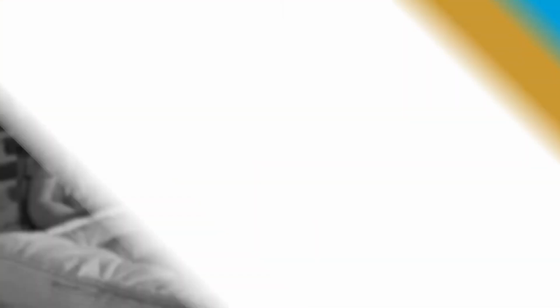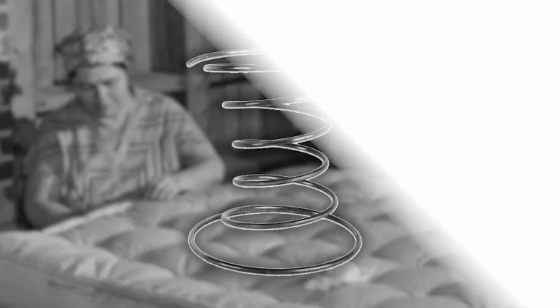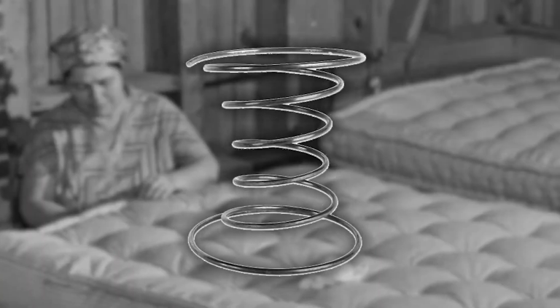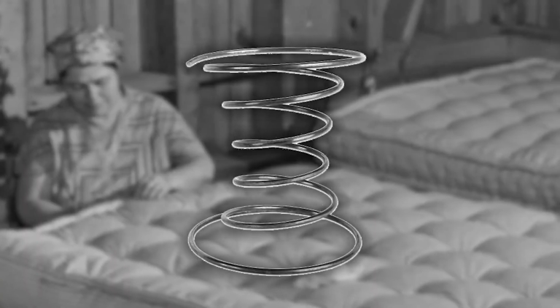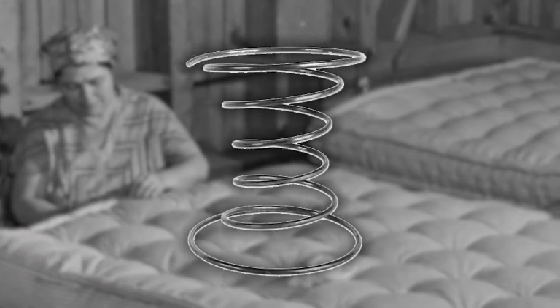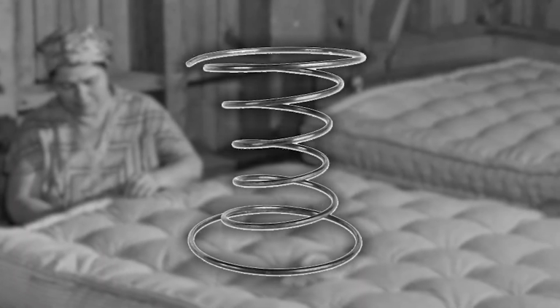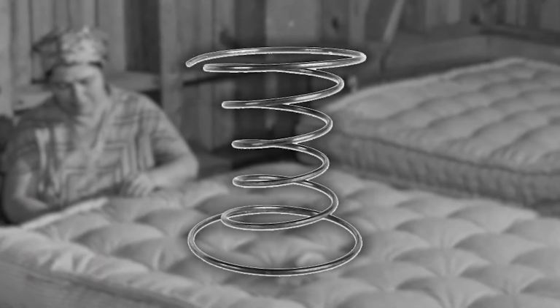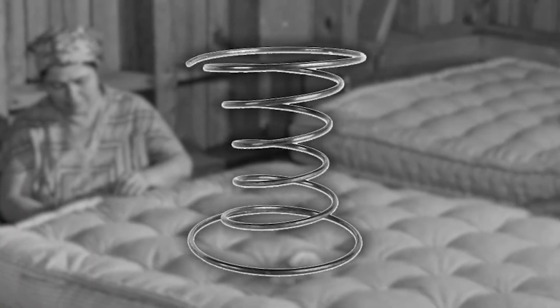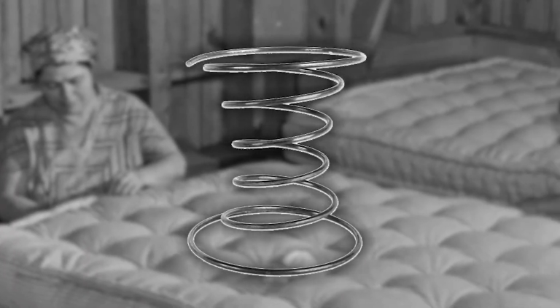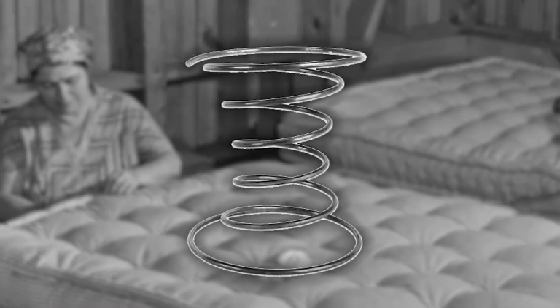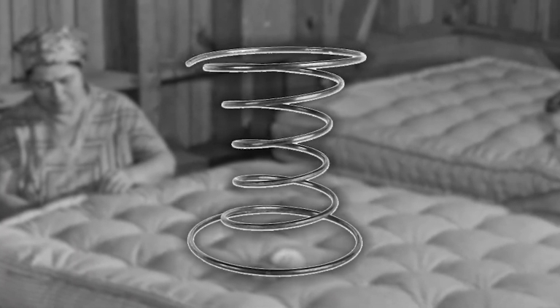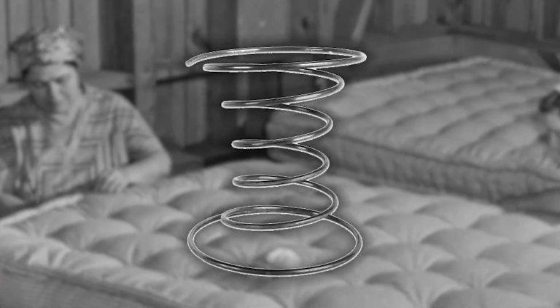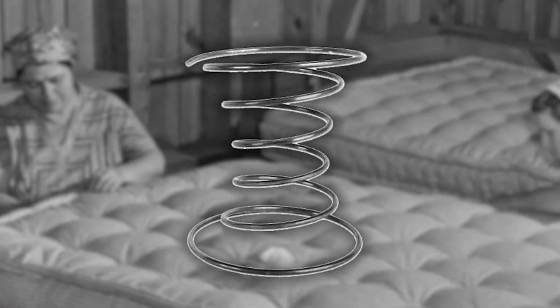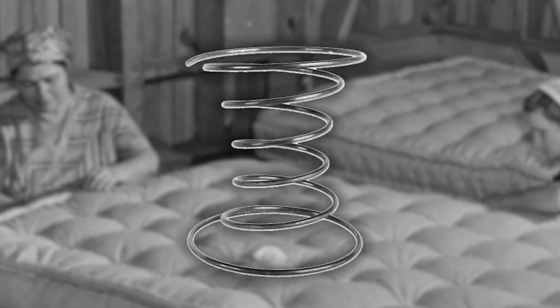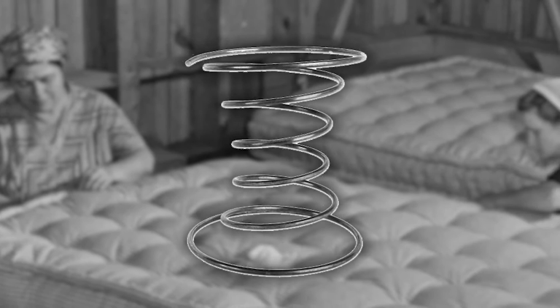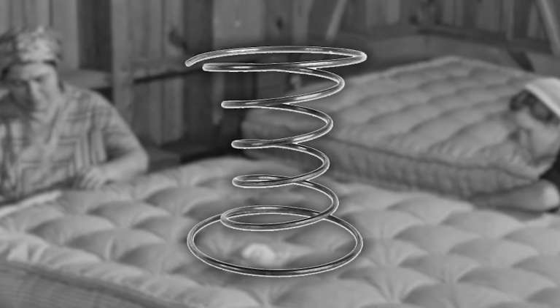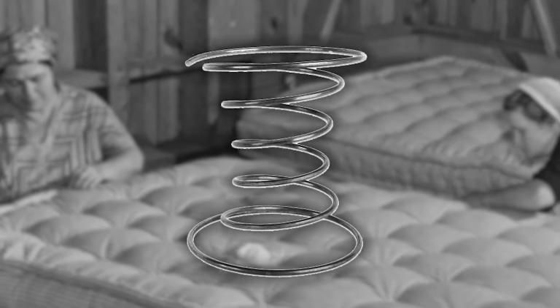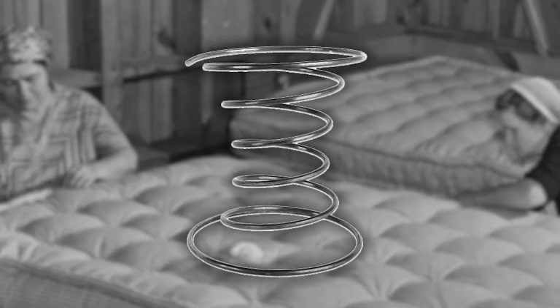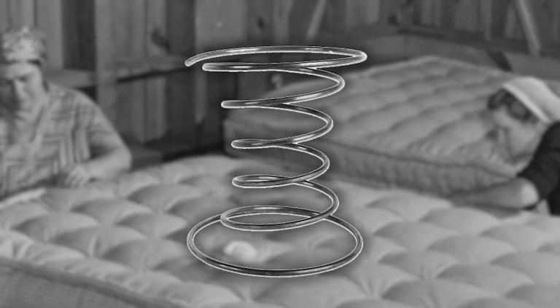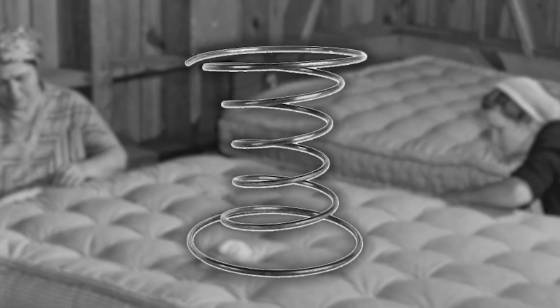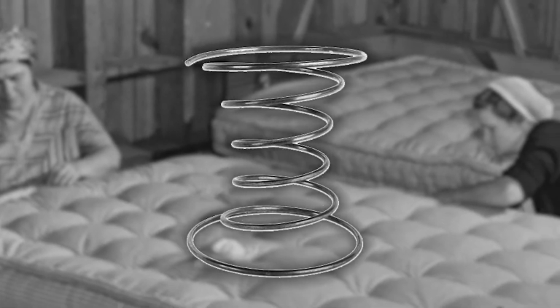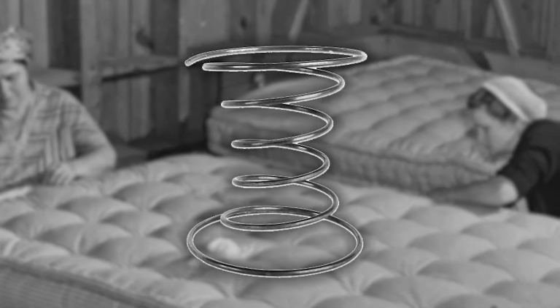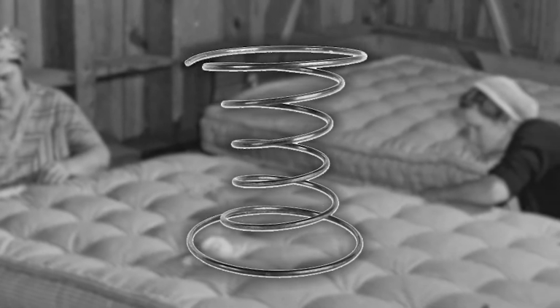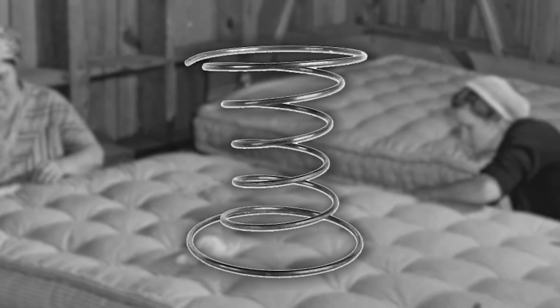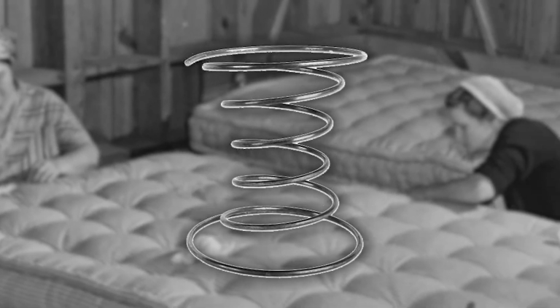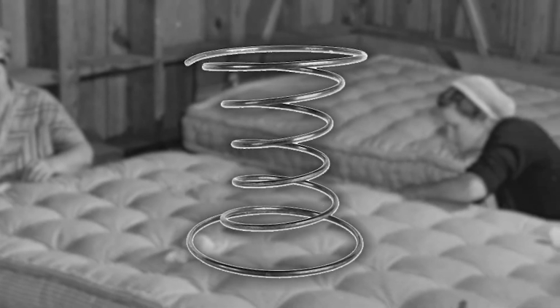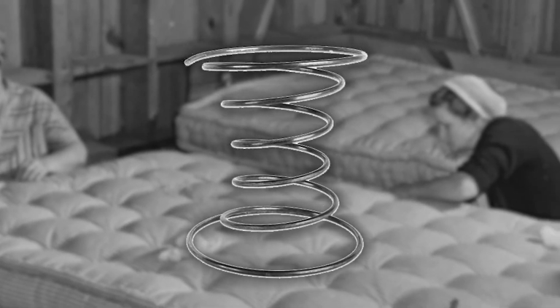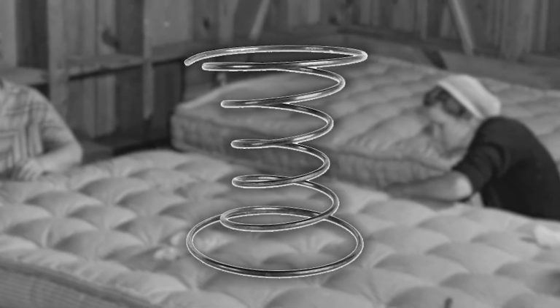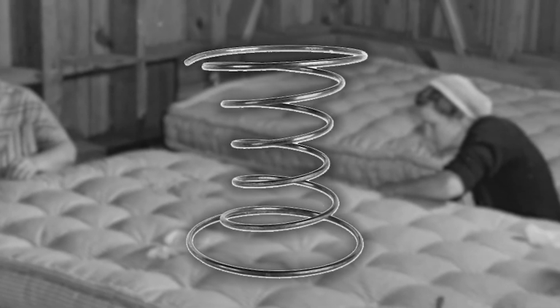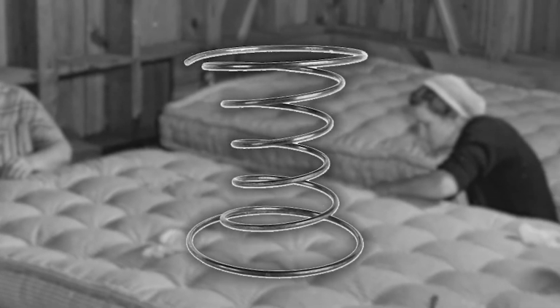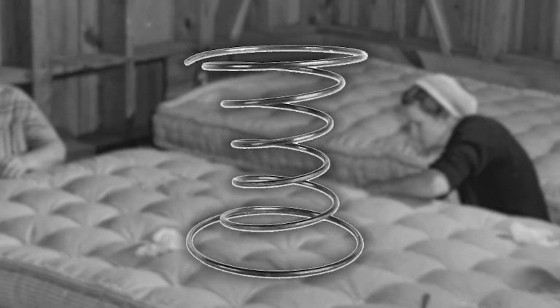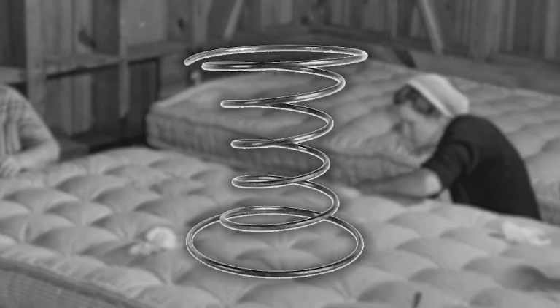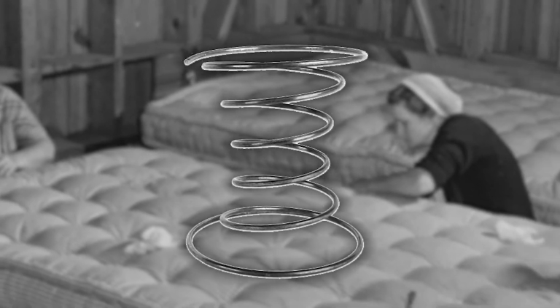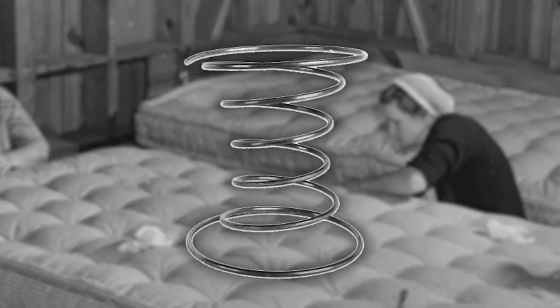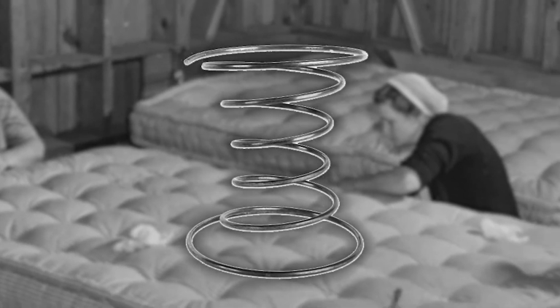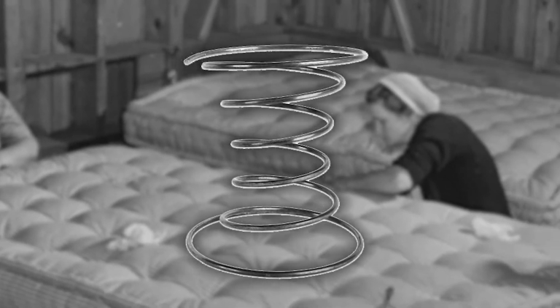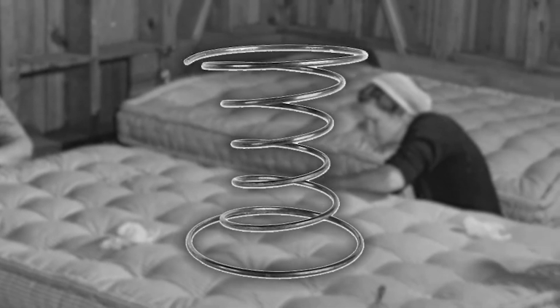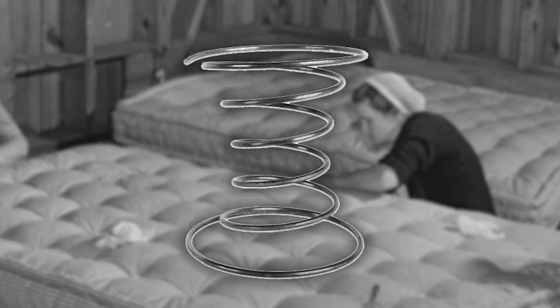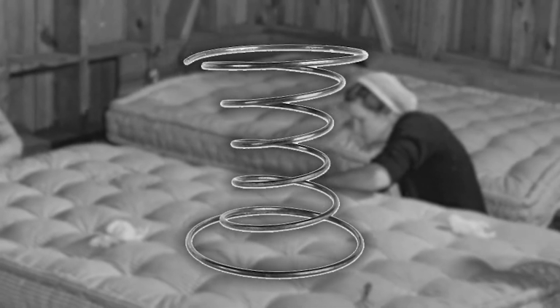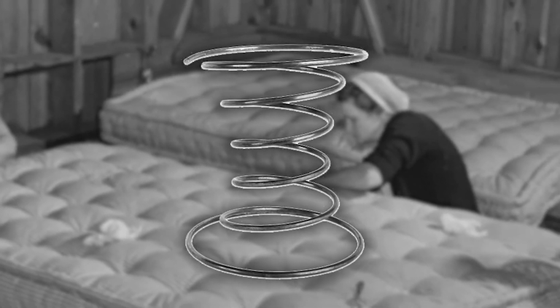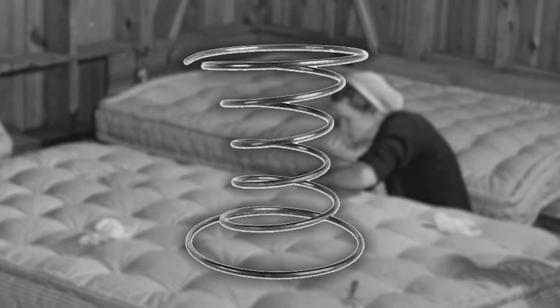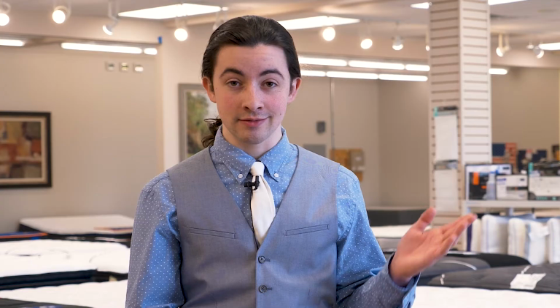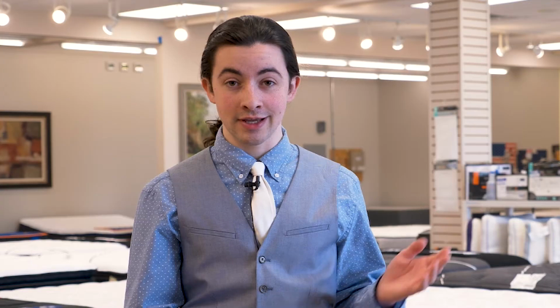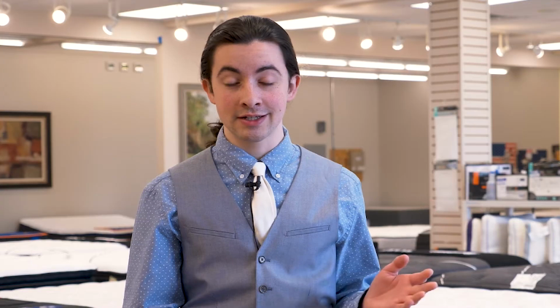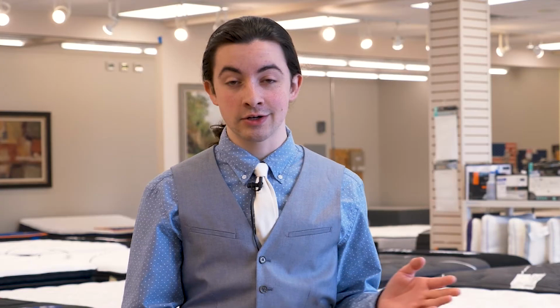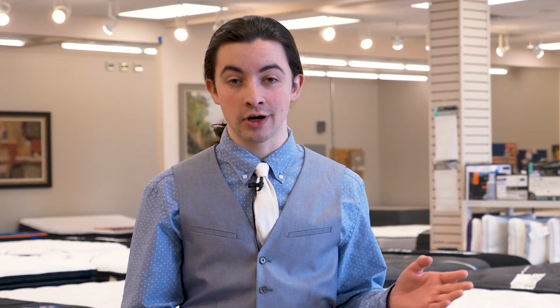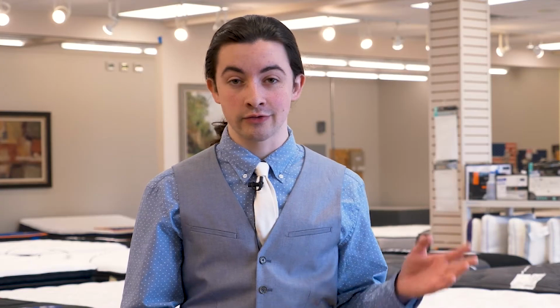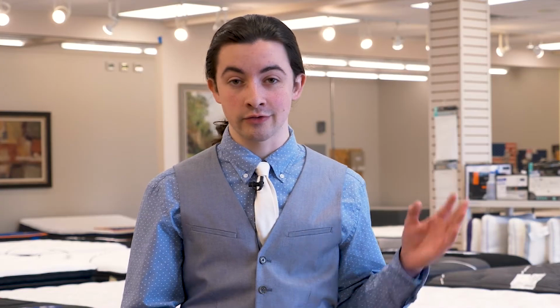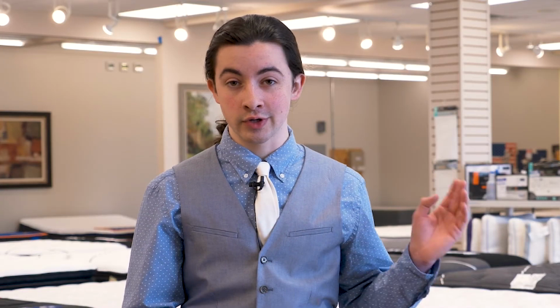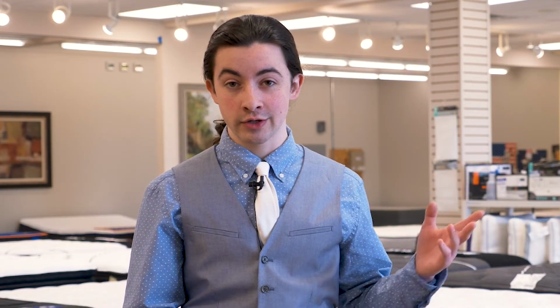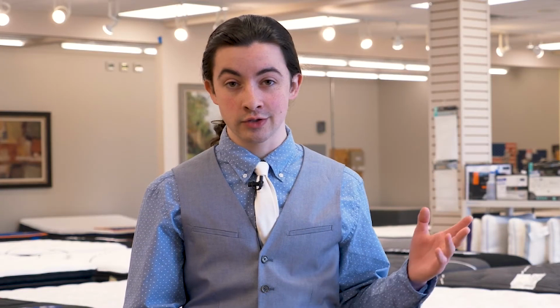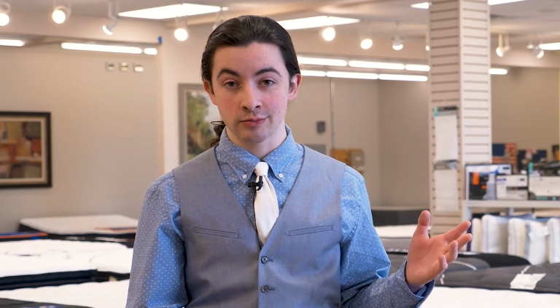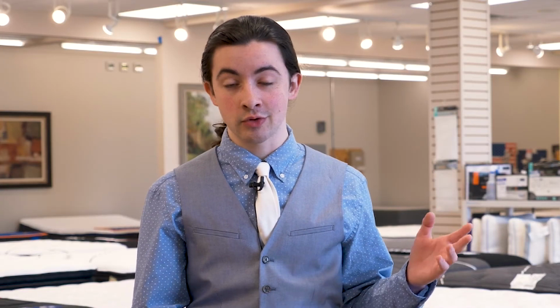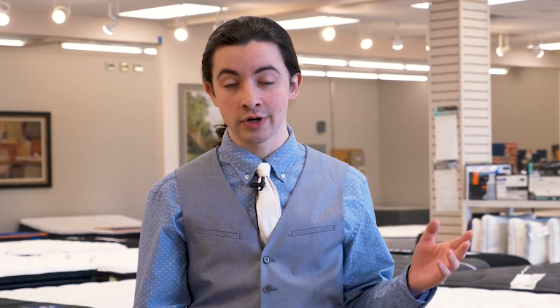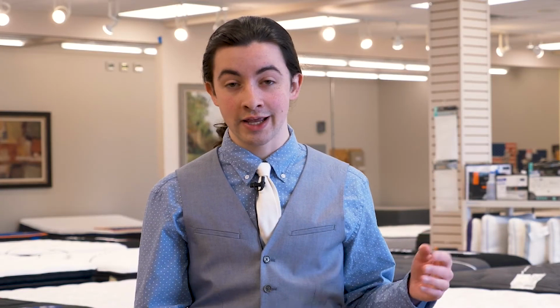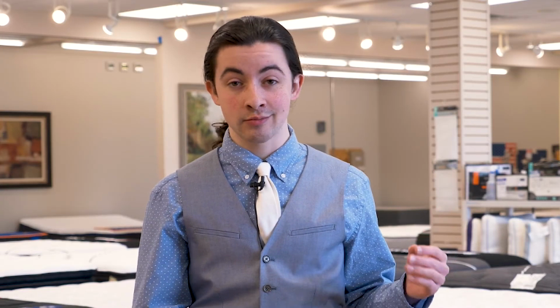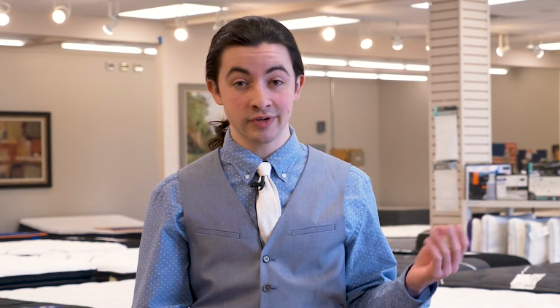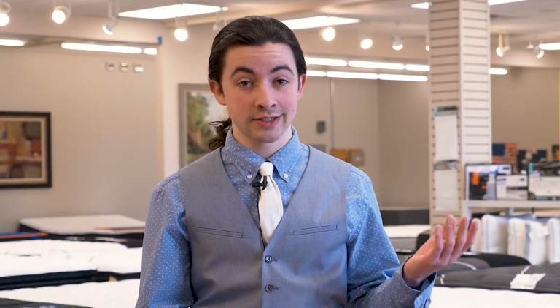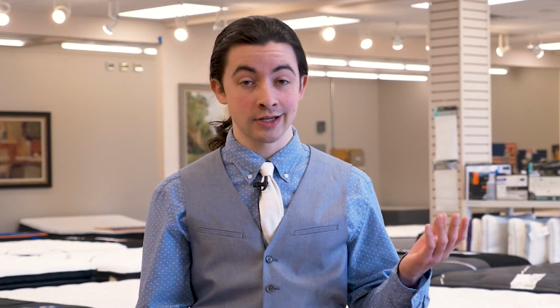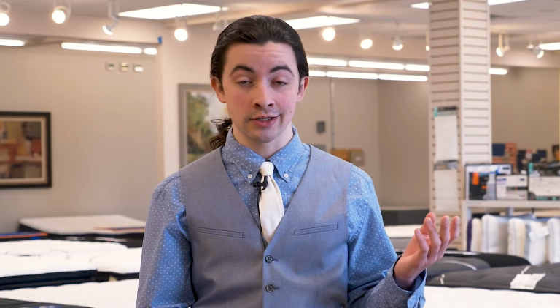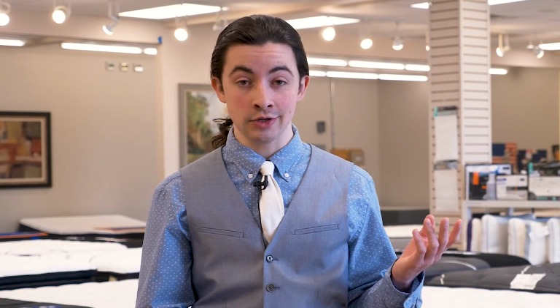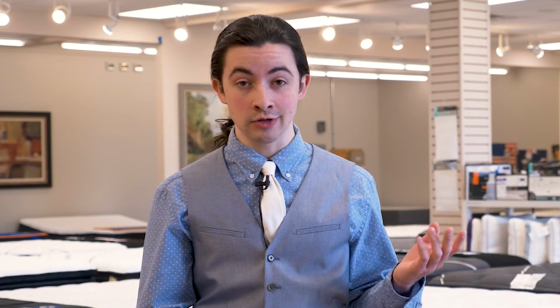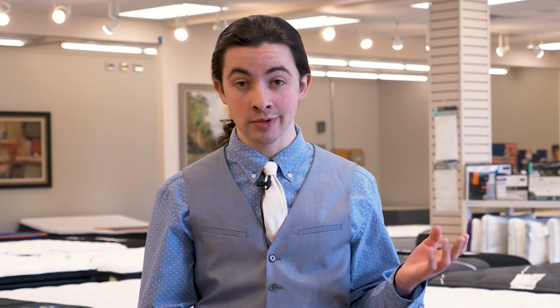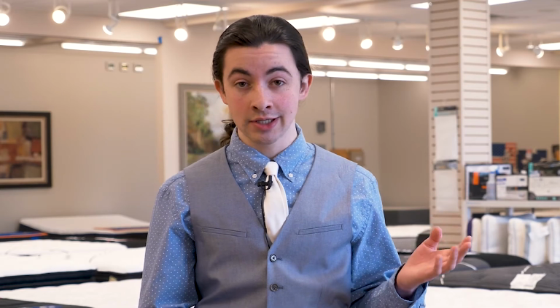Standard wire springs have been used in mattresses for a very, very long time and for good reason. They tend to offer very good support and pretty solid durability.